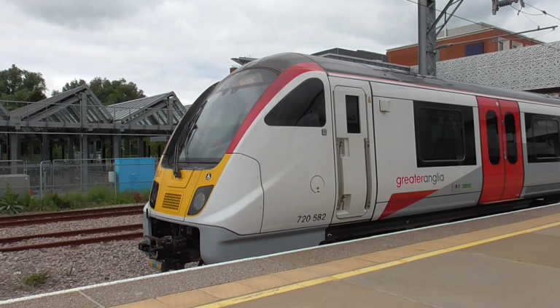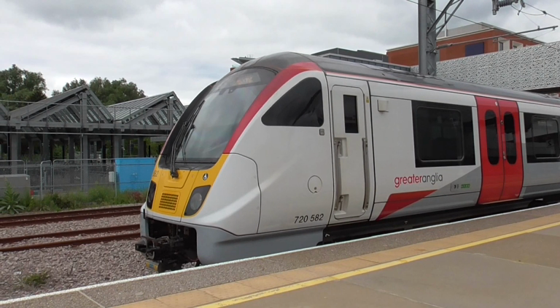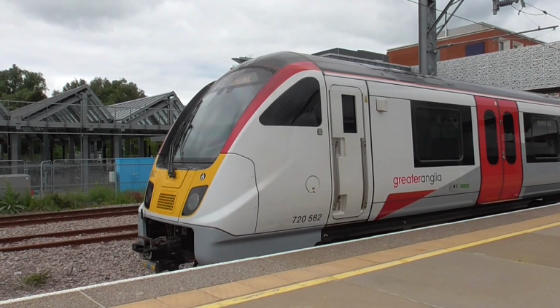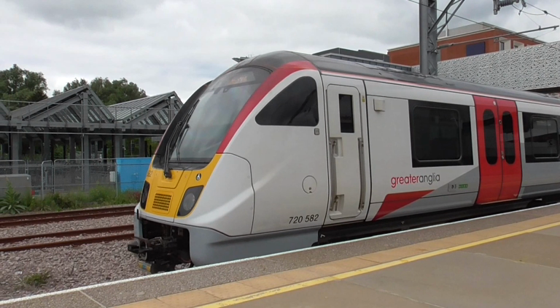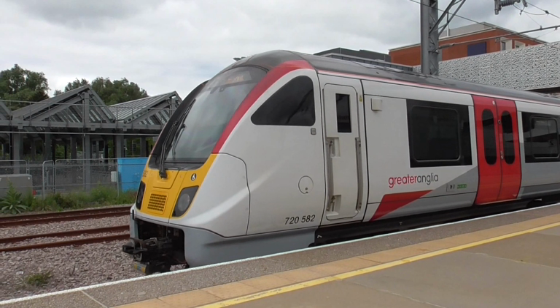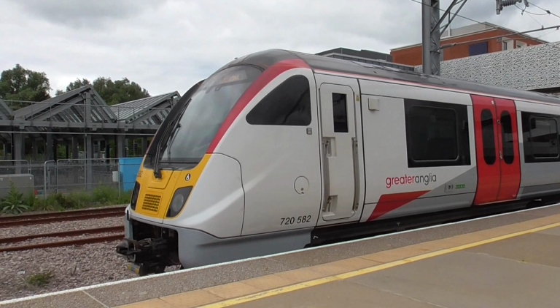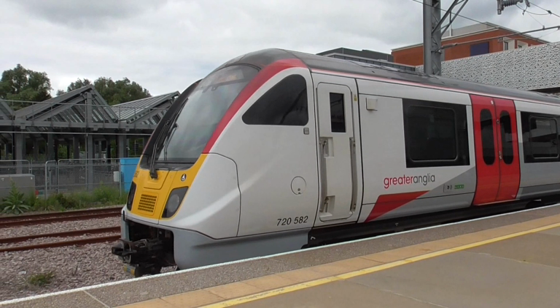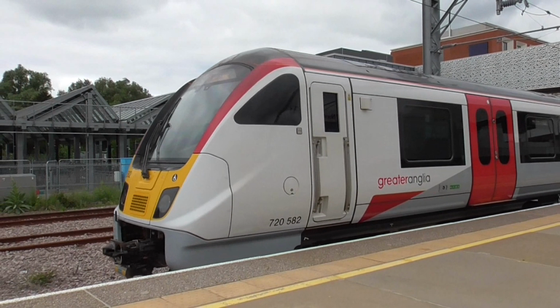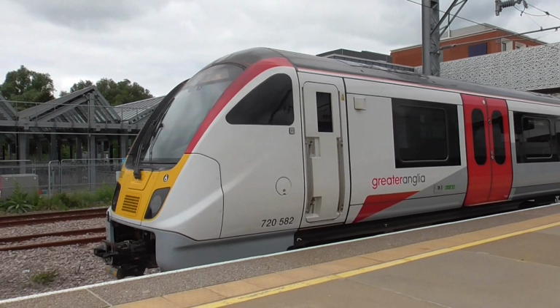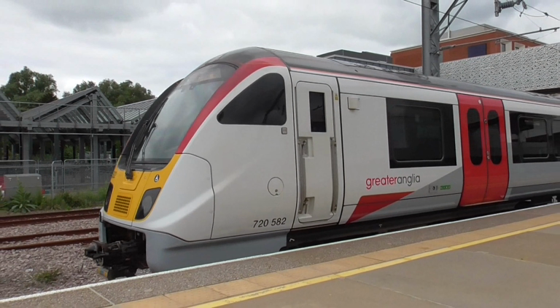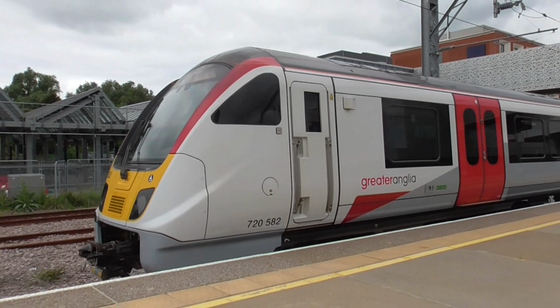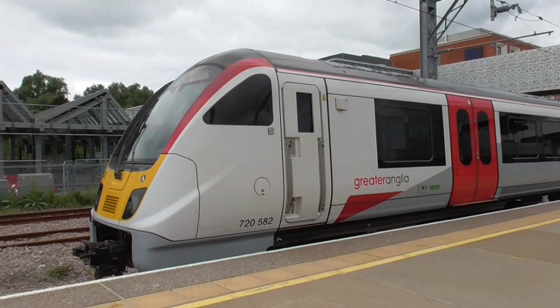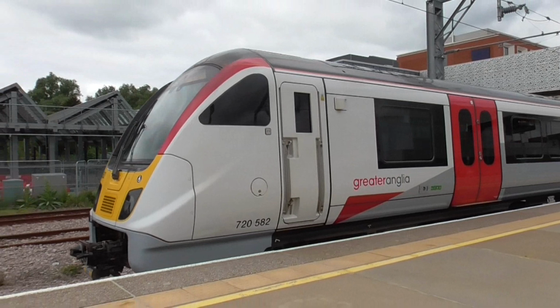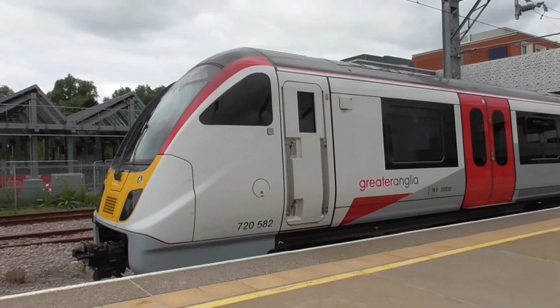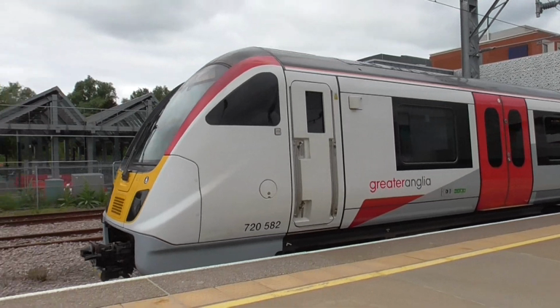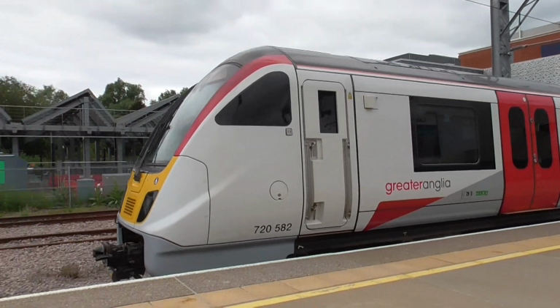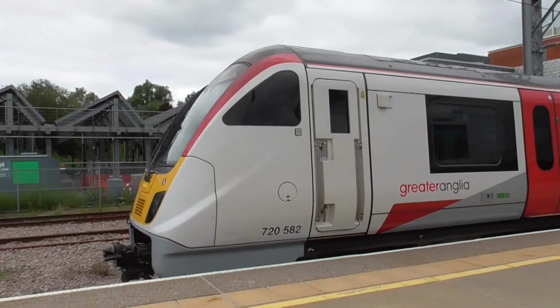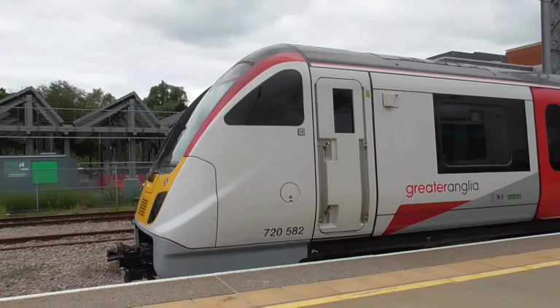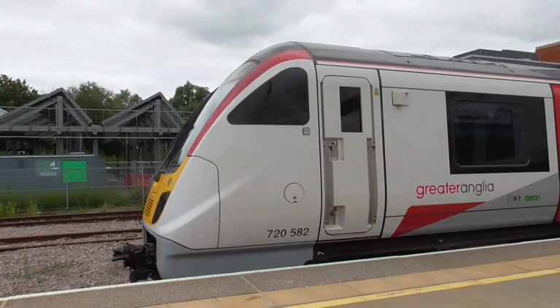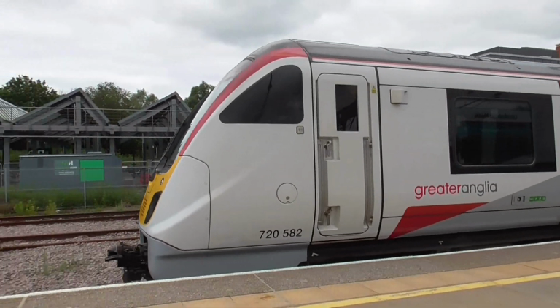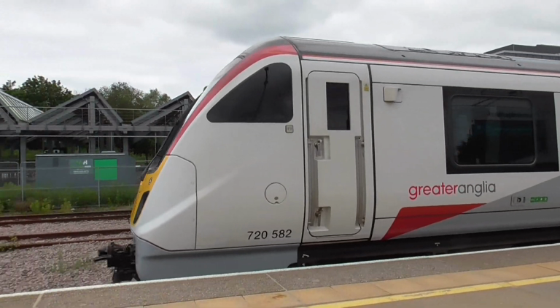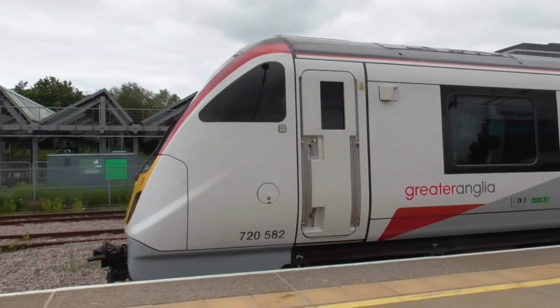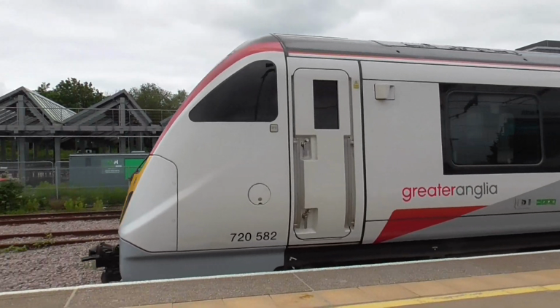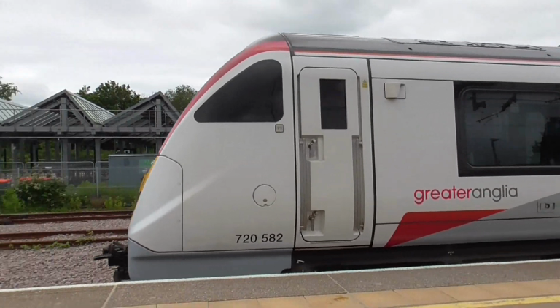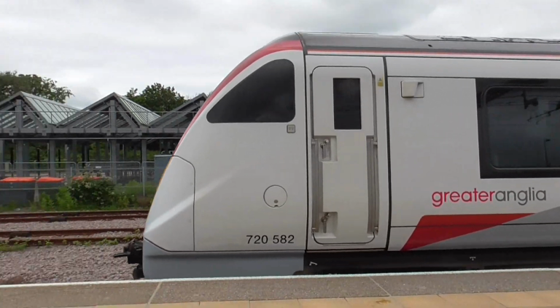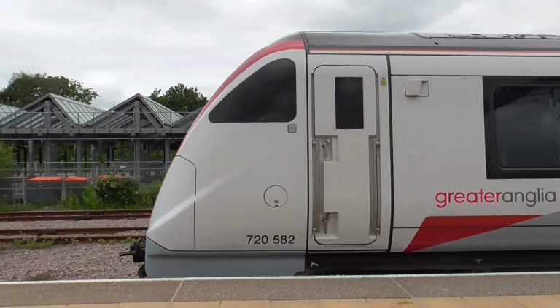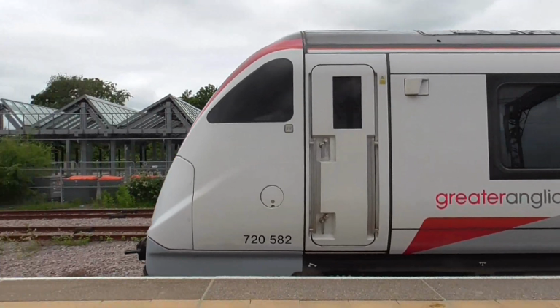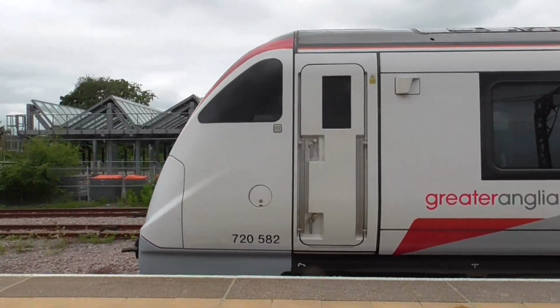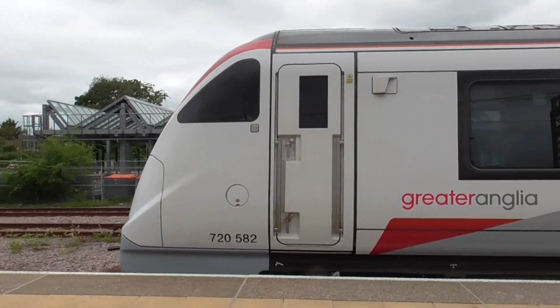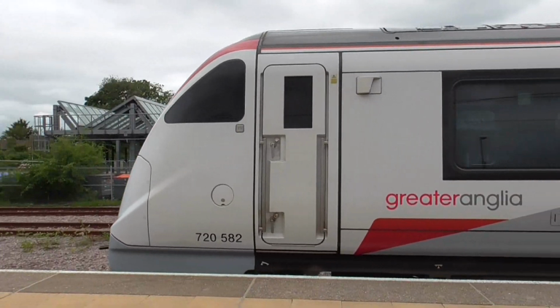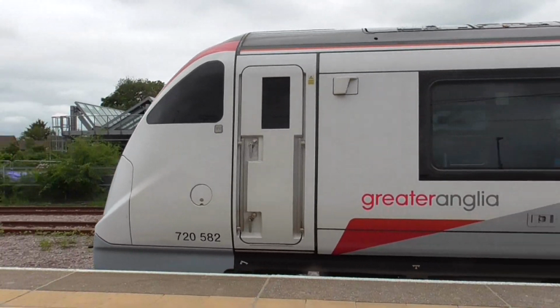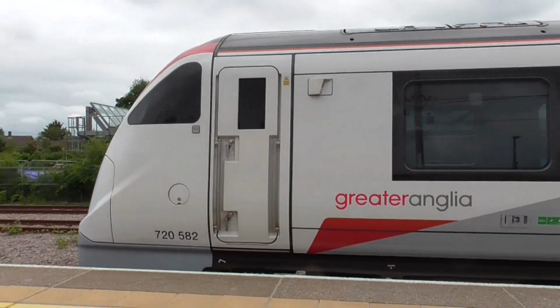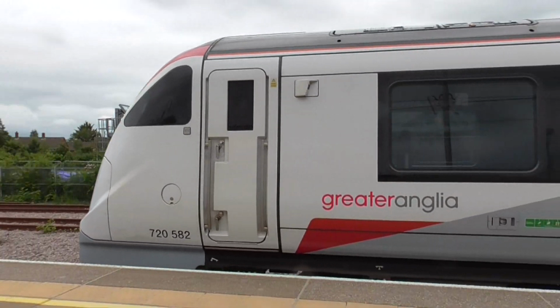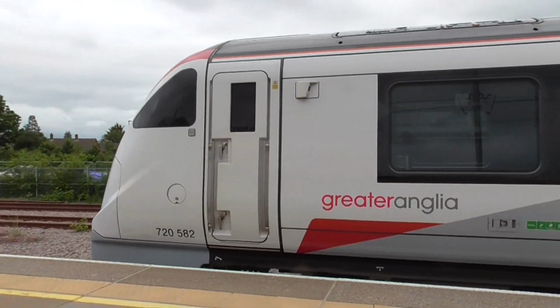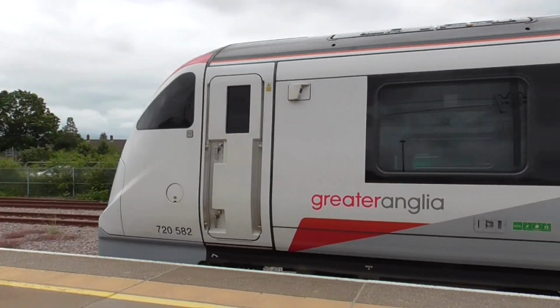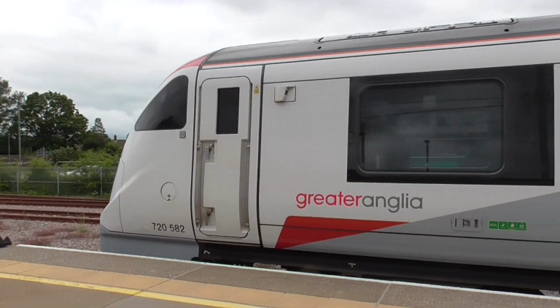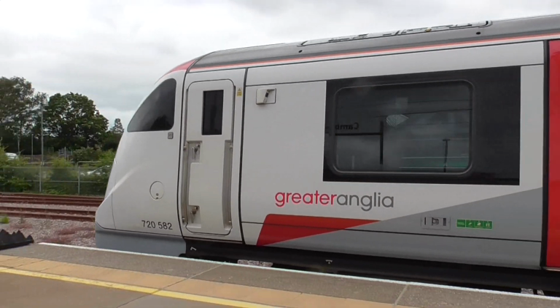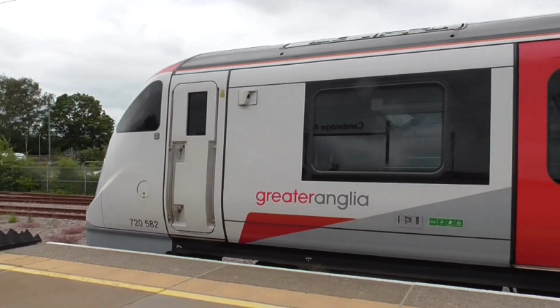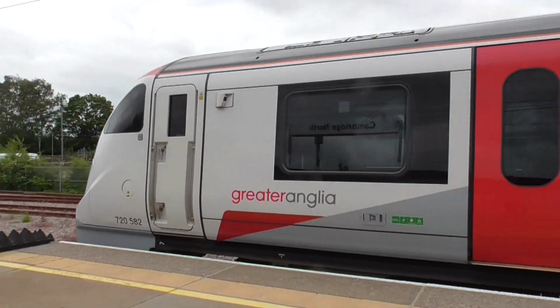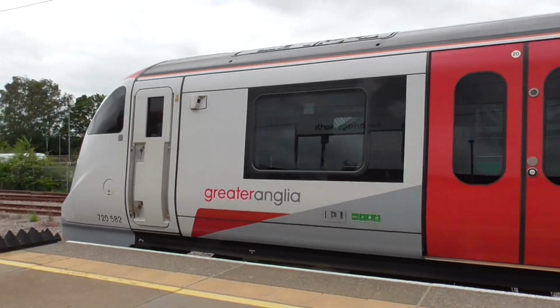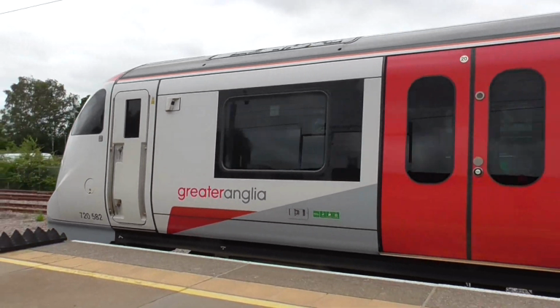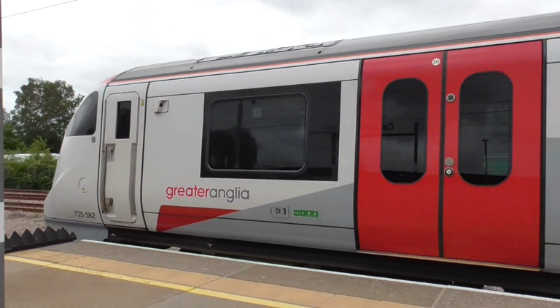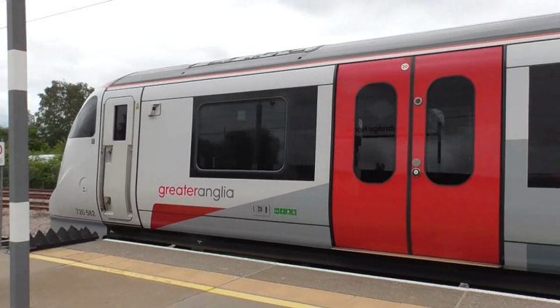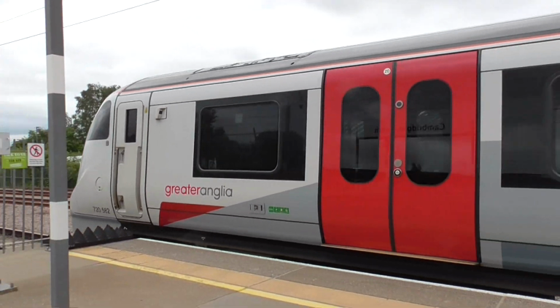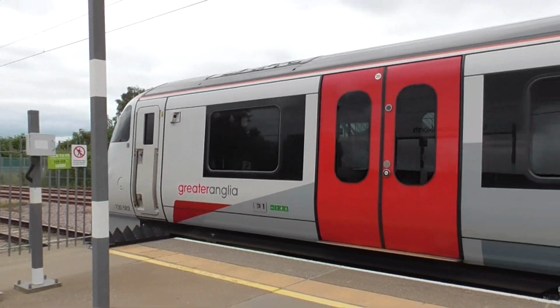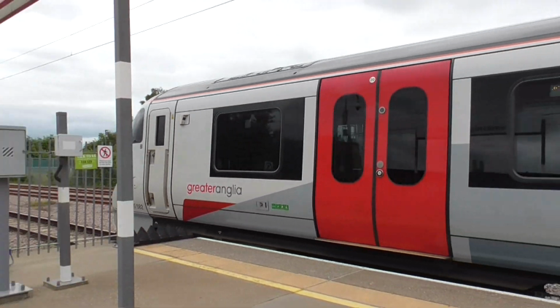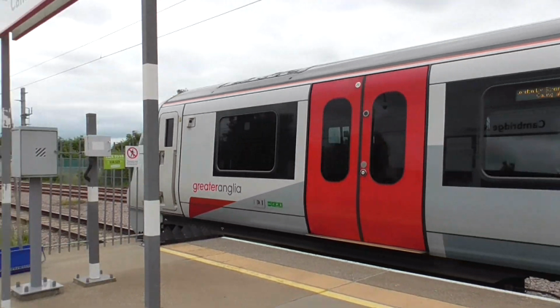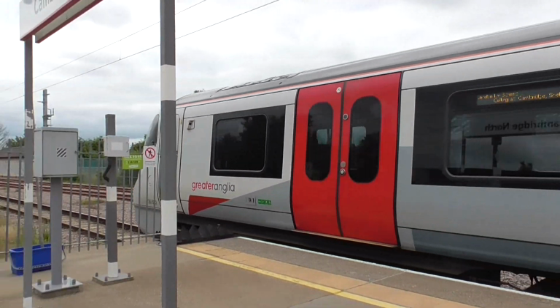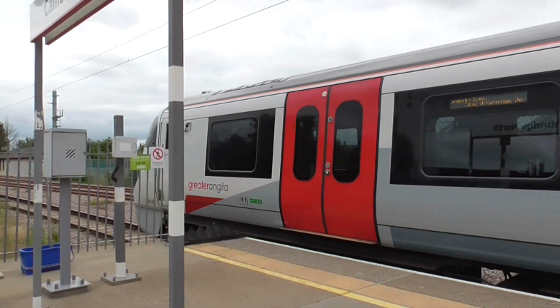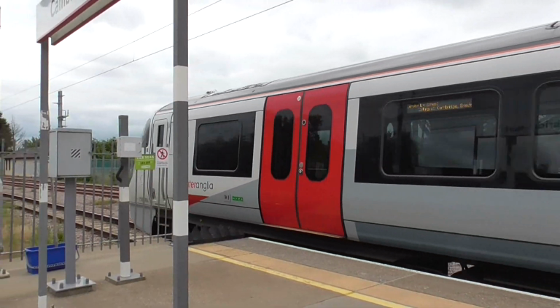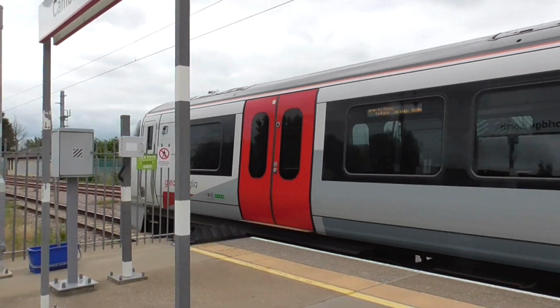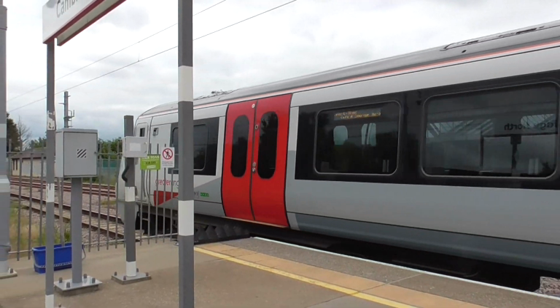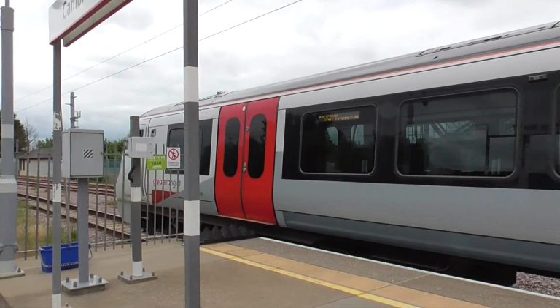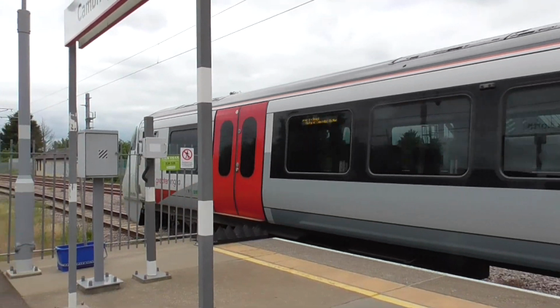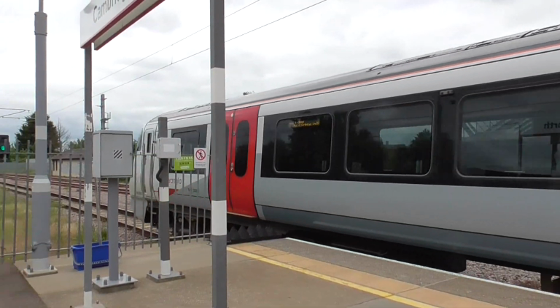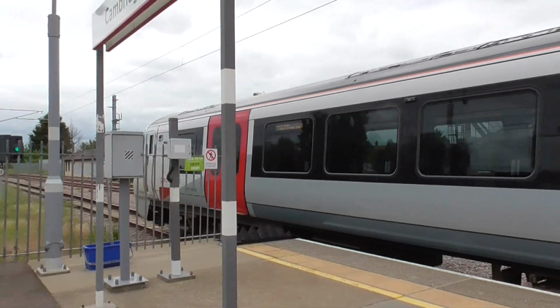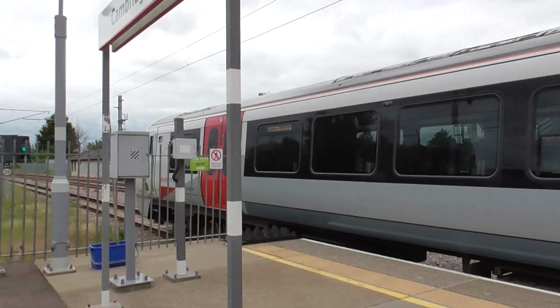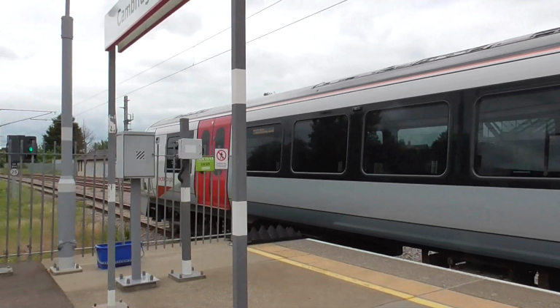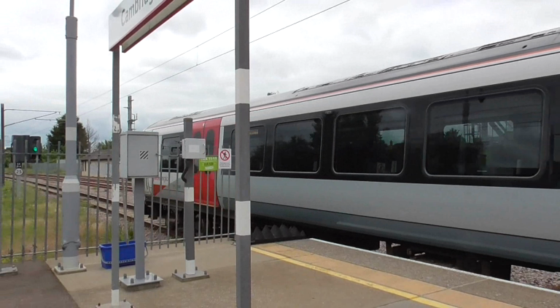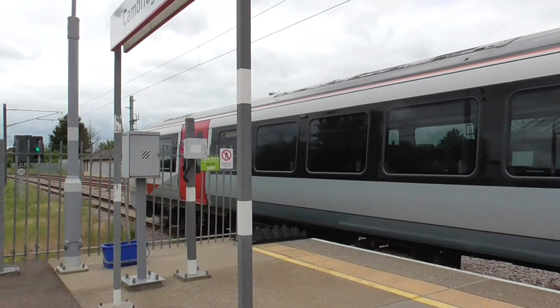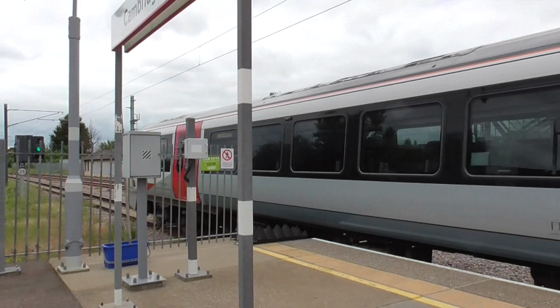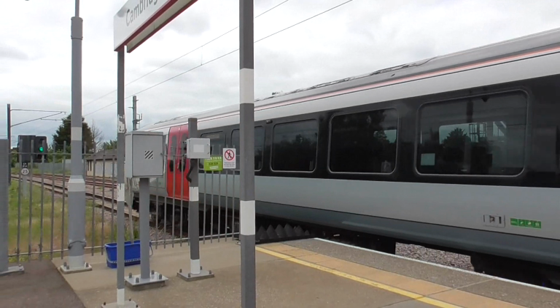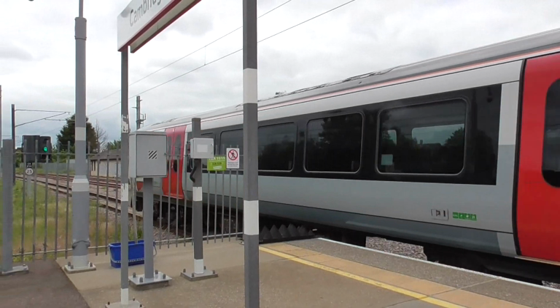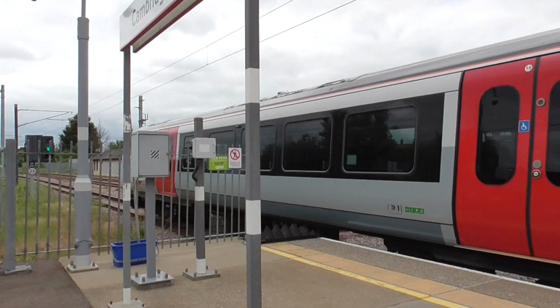Now we have got the Greater Anglia train which is just now leaving here. On the front this time is 725 082. It is the 12:13 to London Liverpool Street, Greater Anglia.